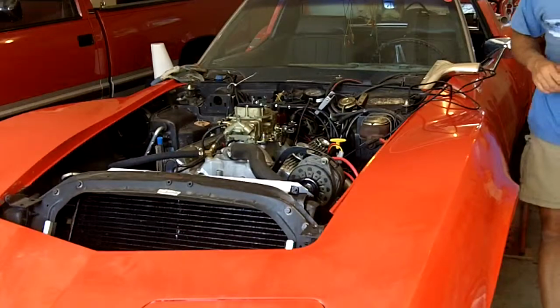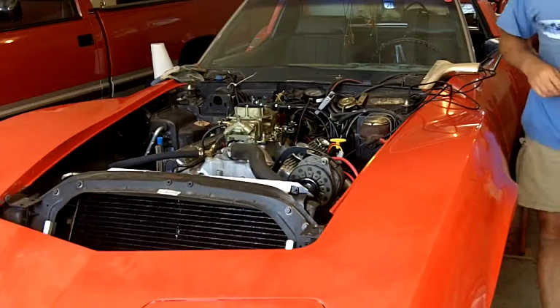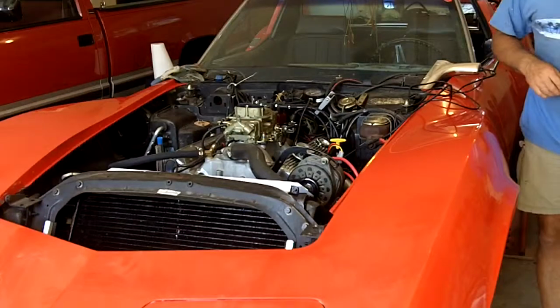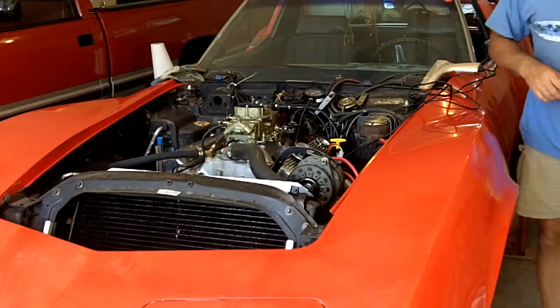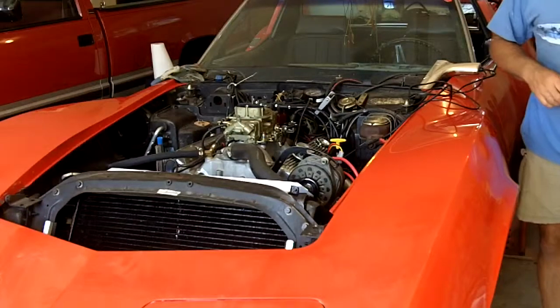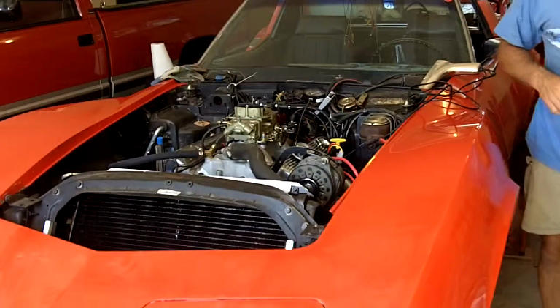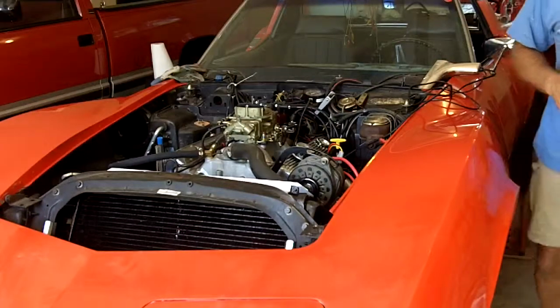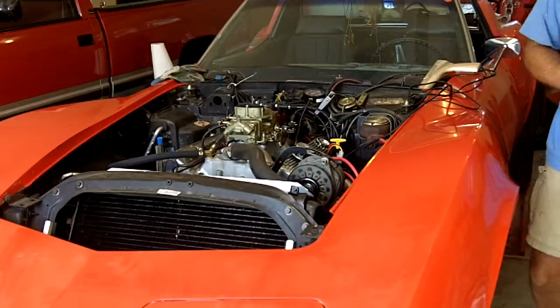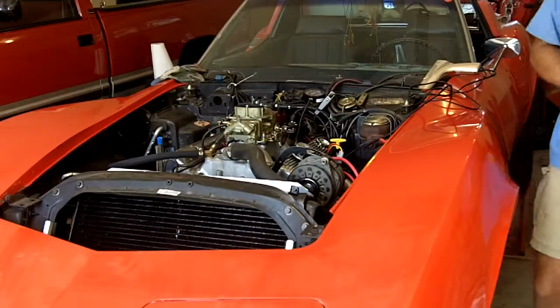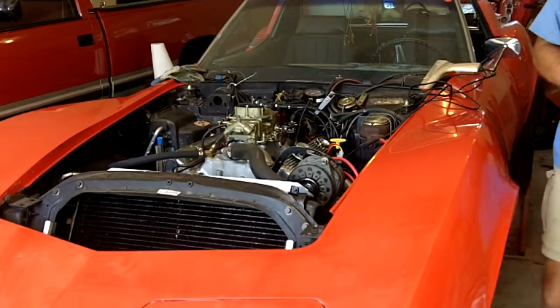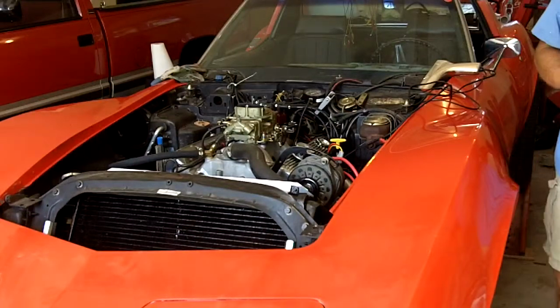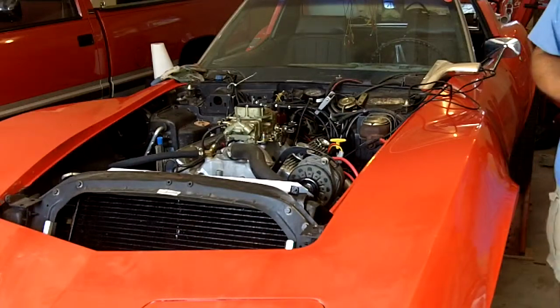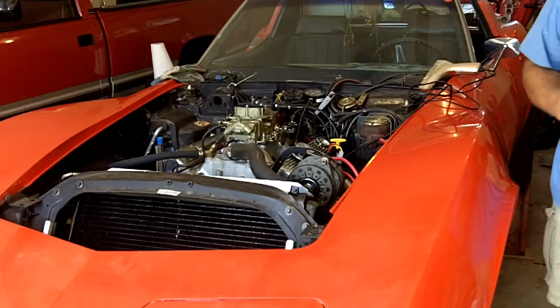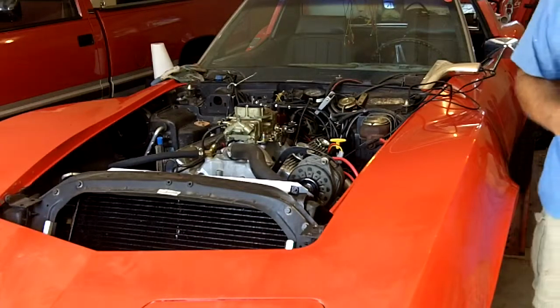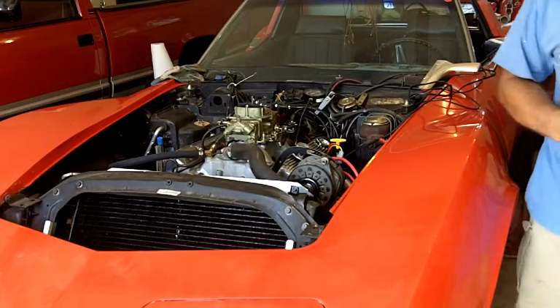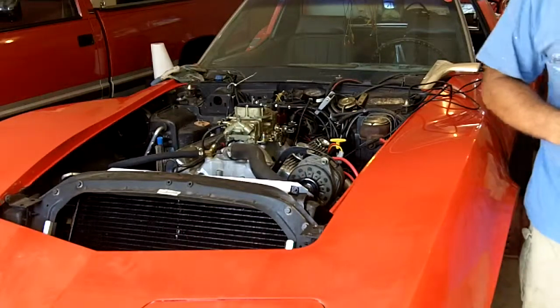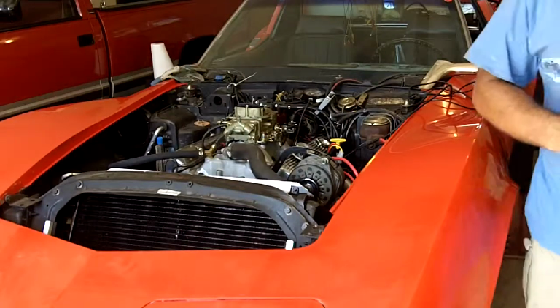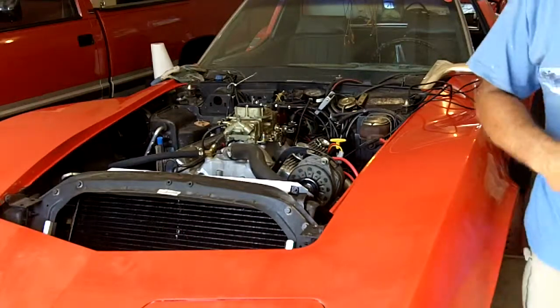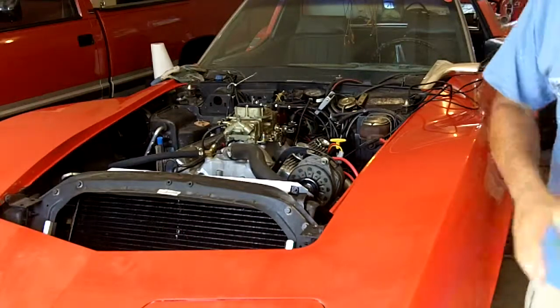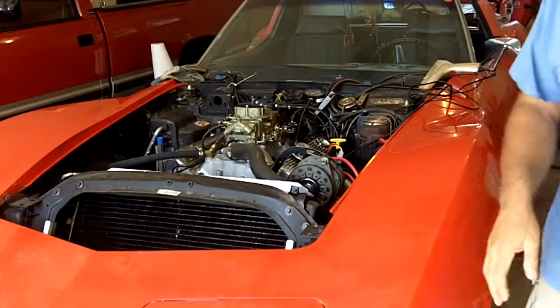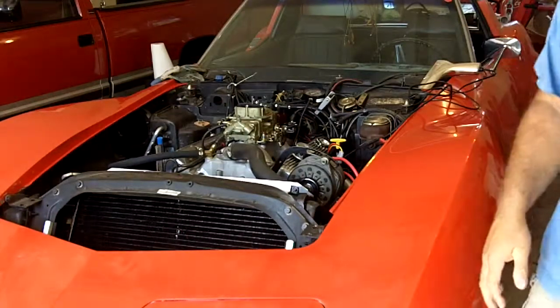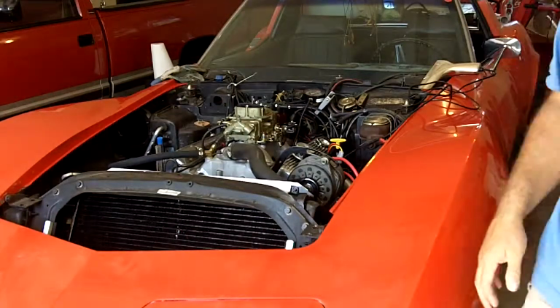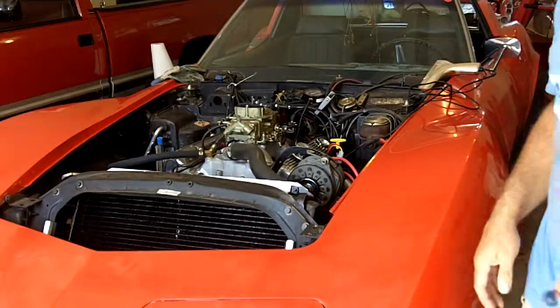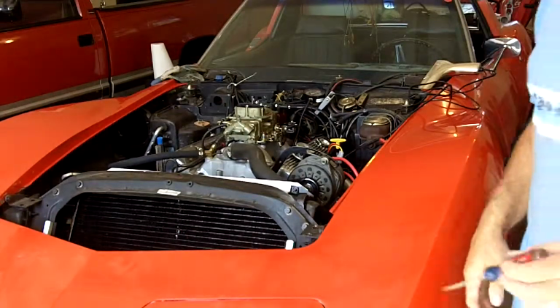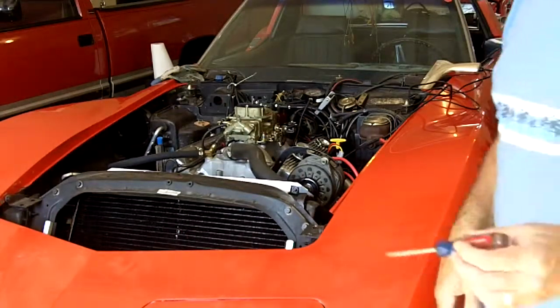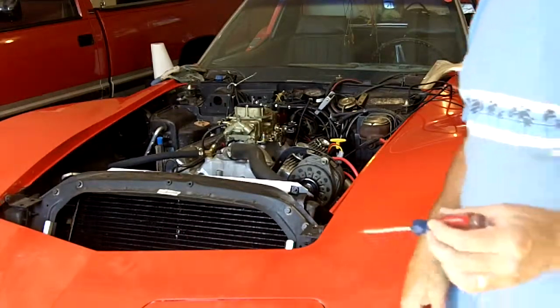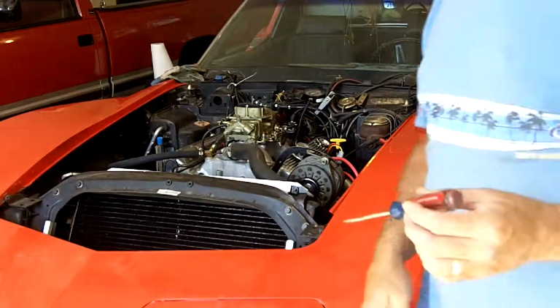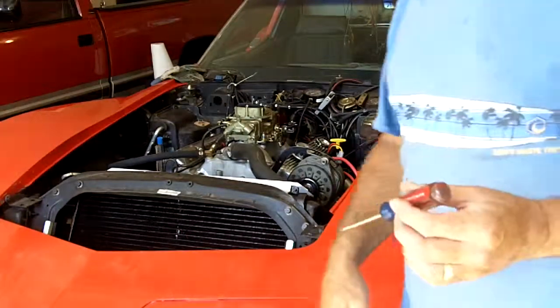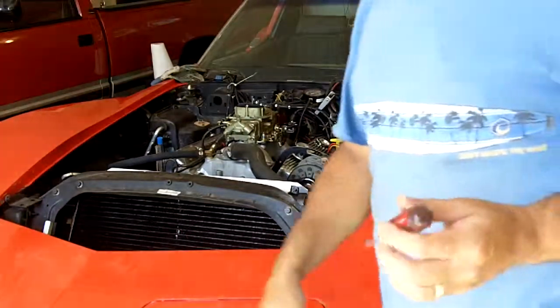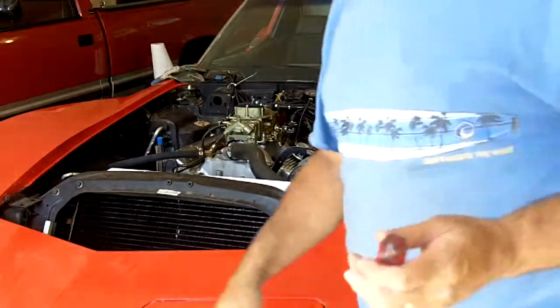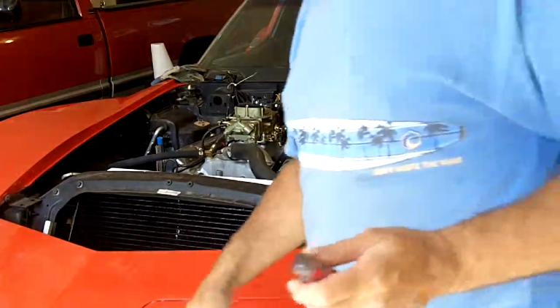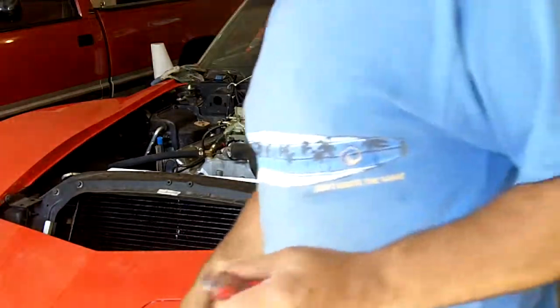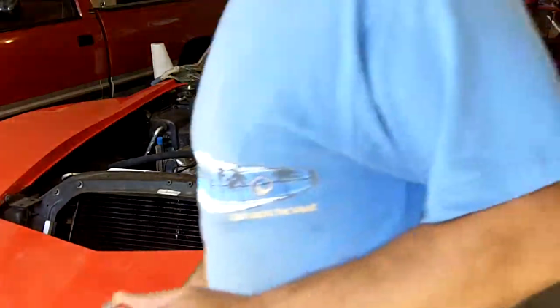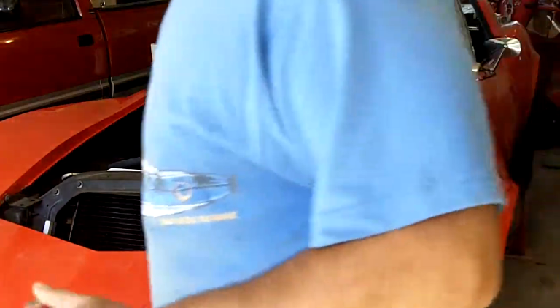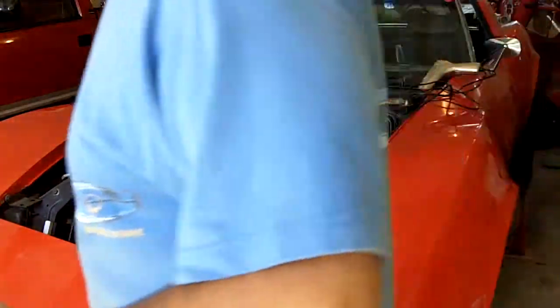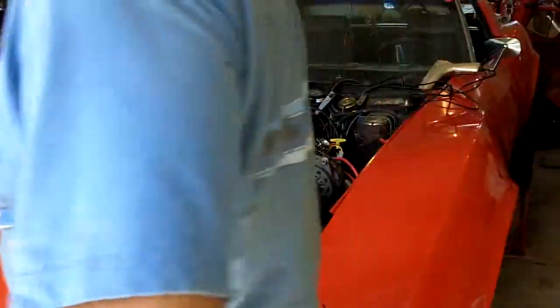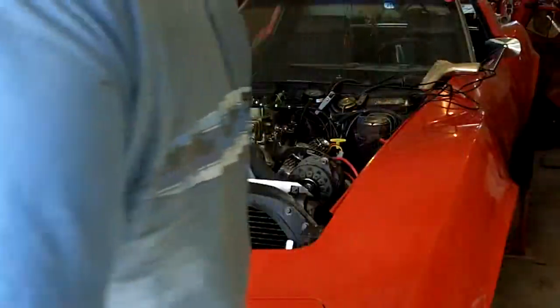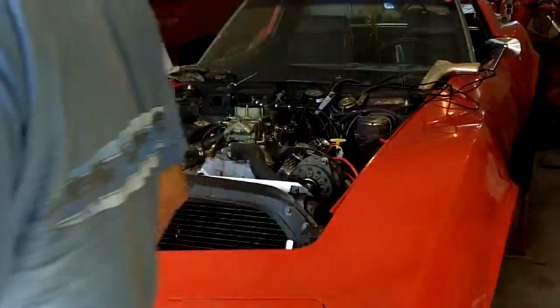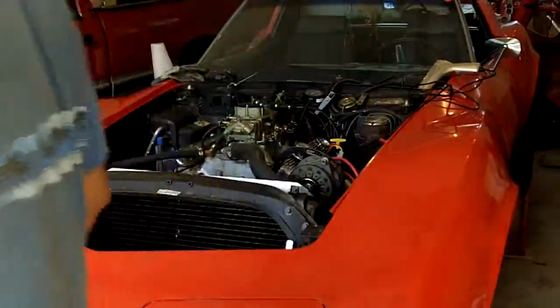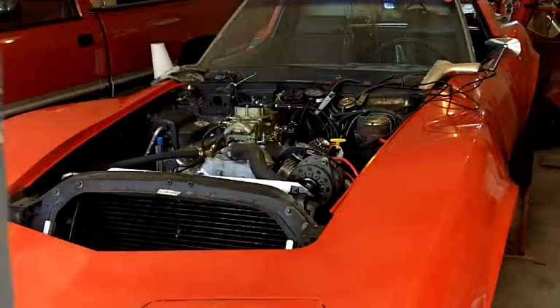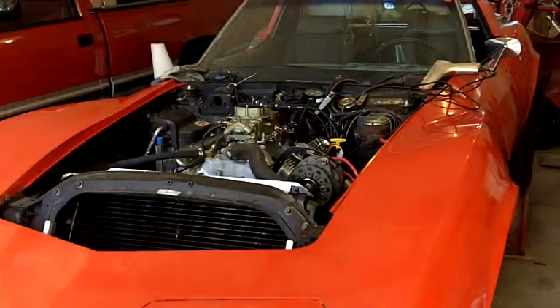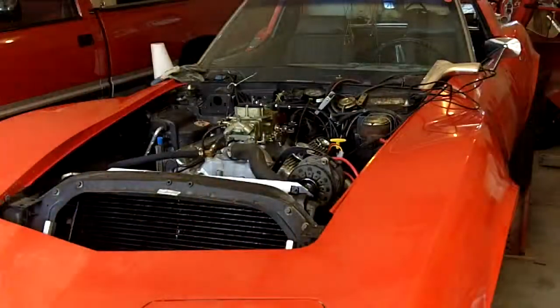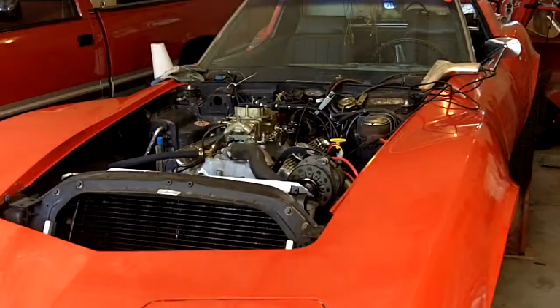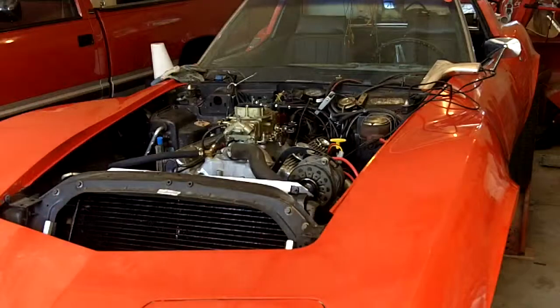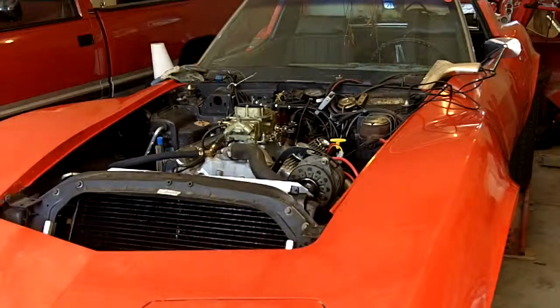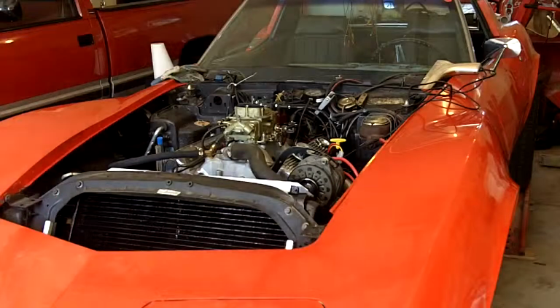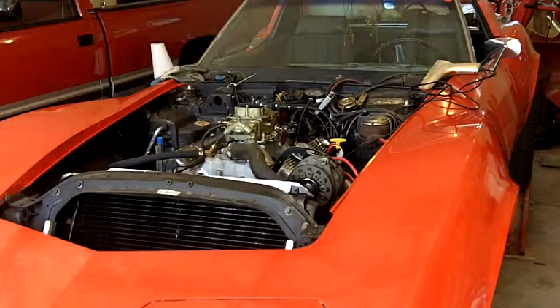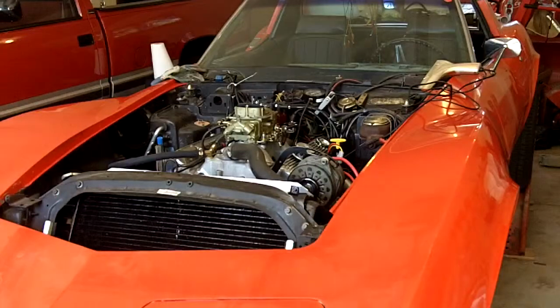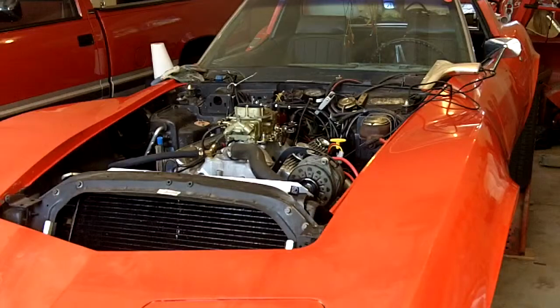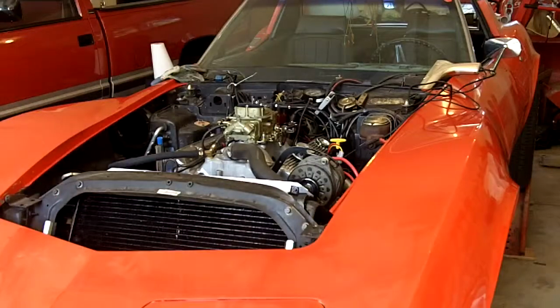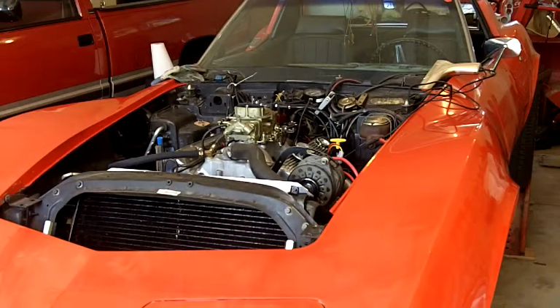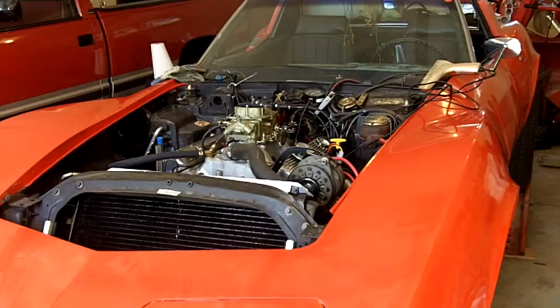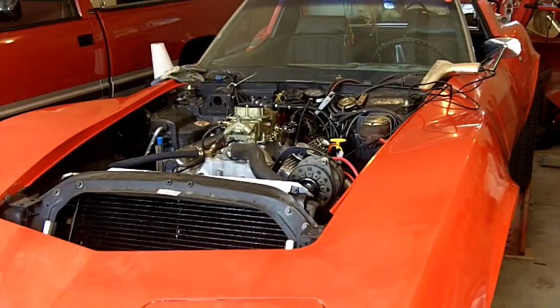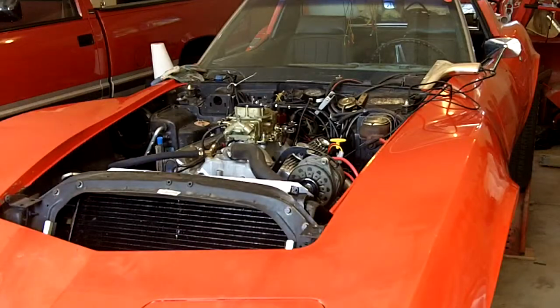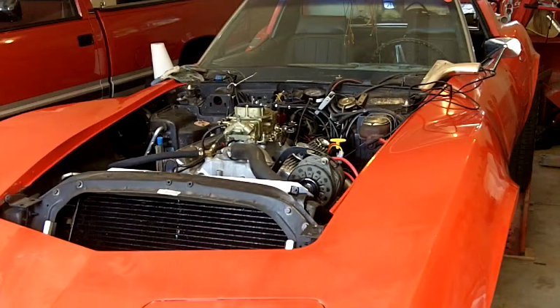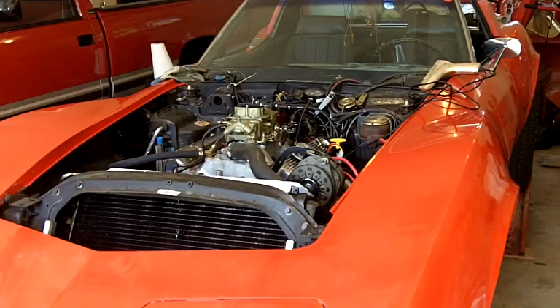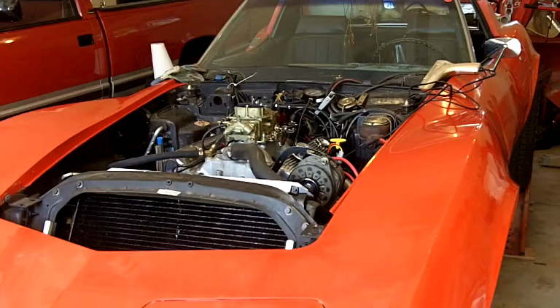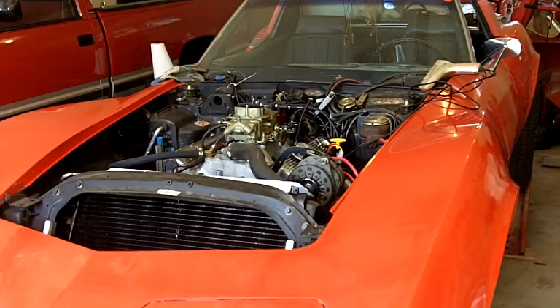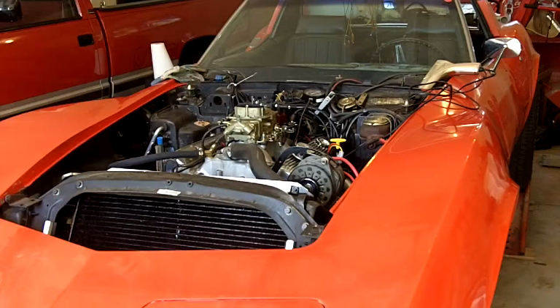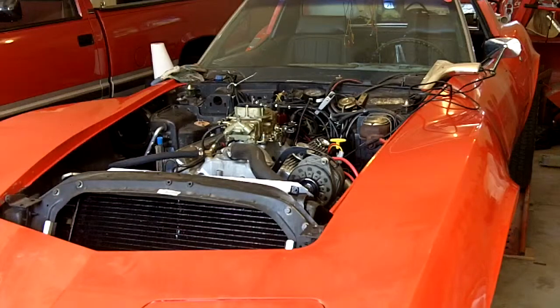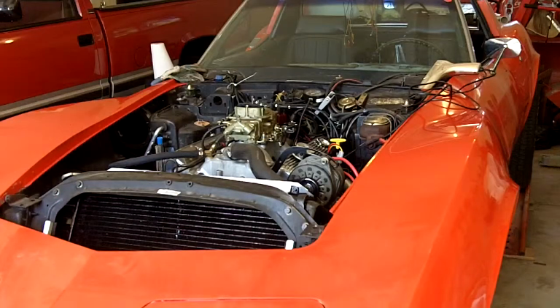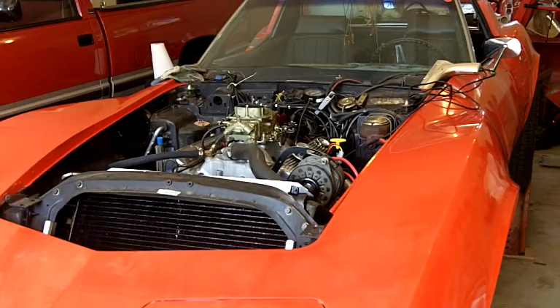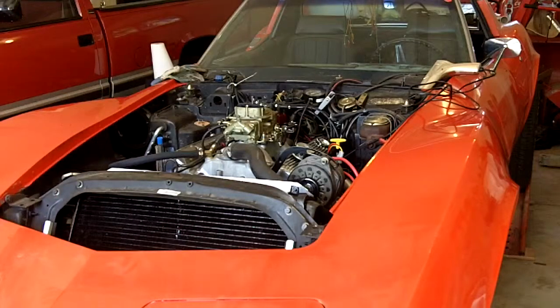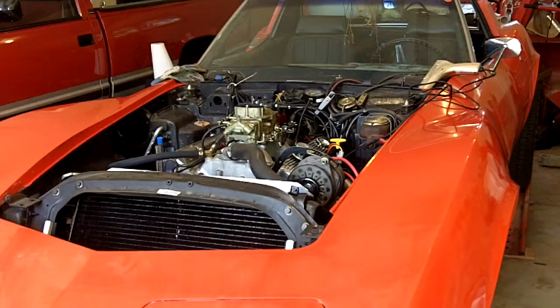I think I'm ready for a test drive. Pop some wheels on this puppy, put the air cleaner on. I'll be back.